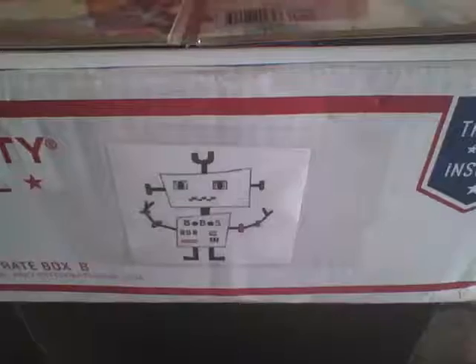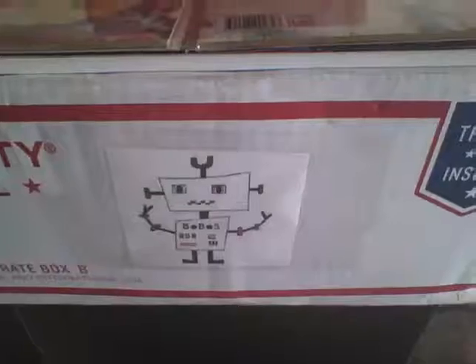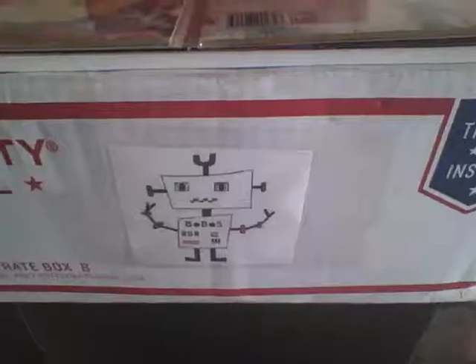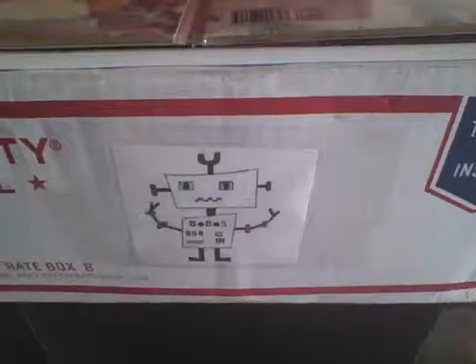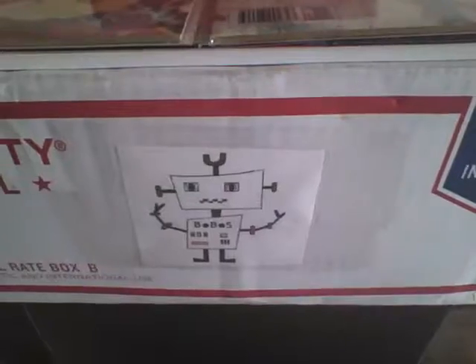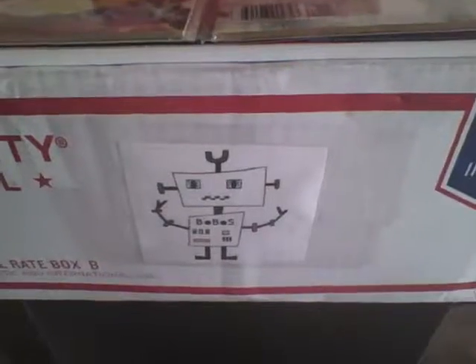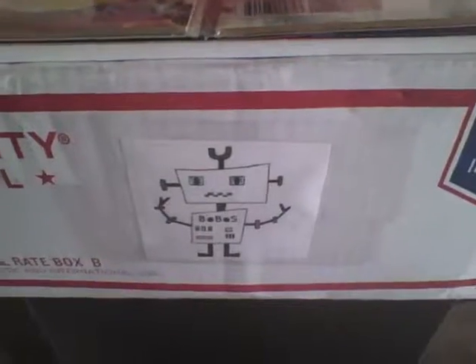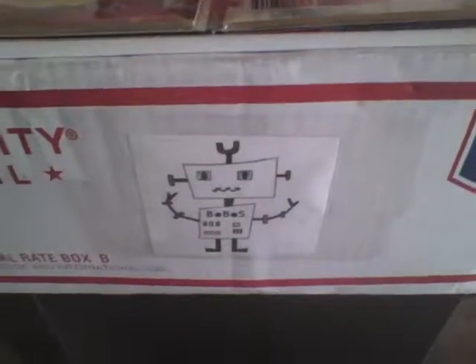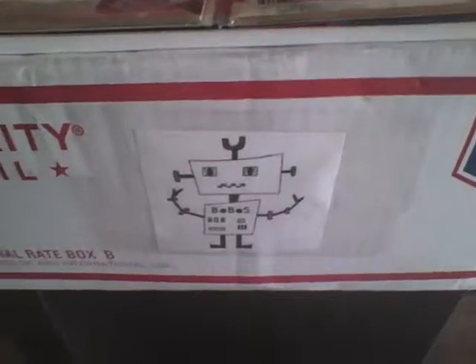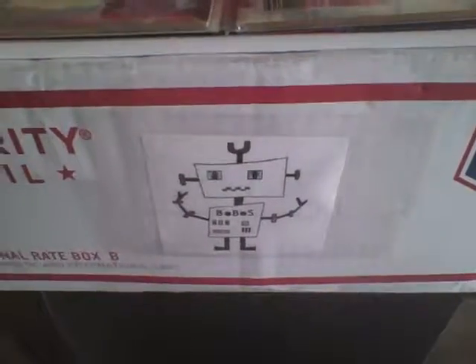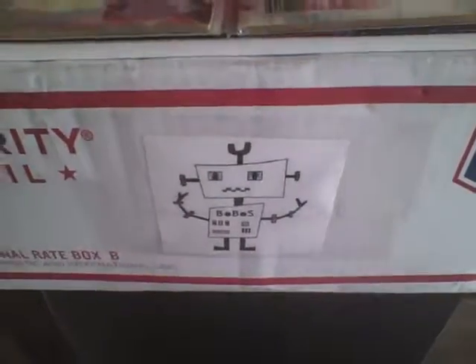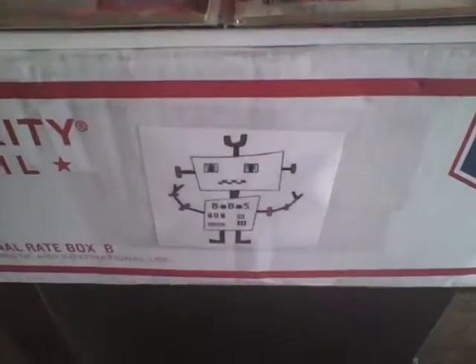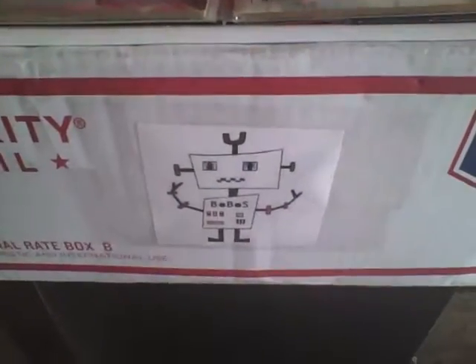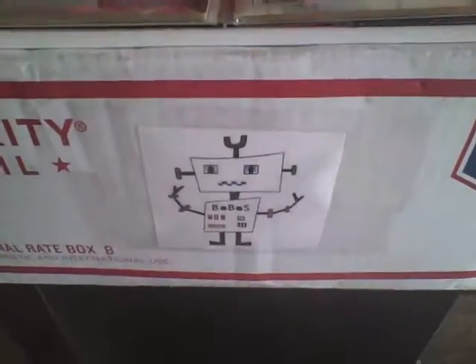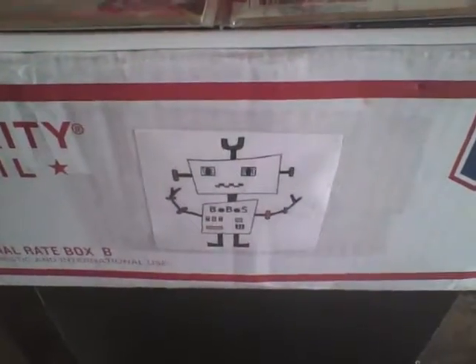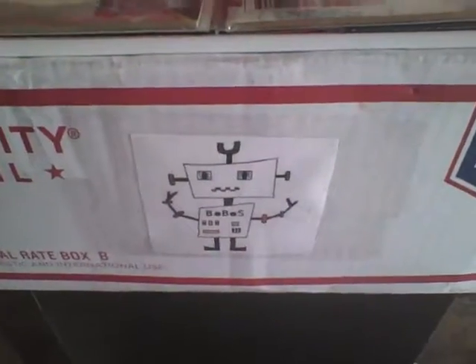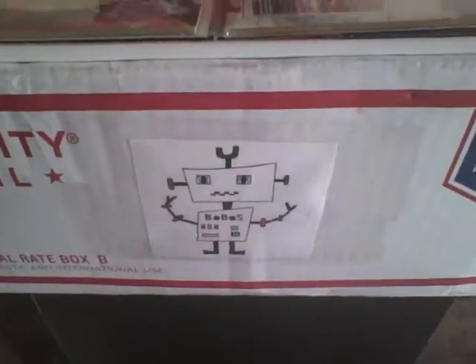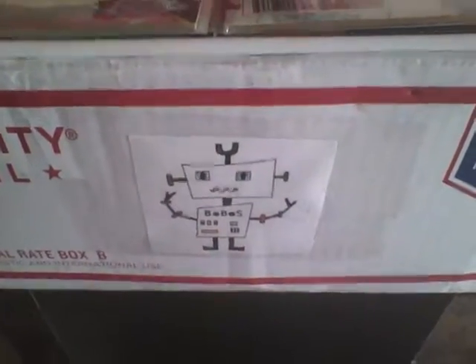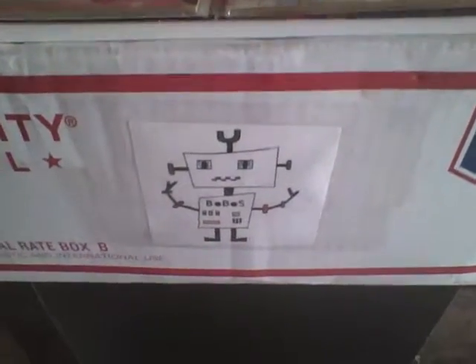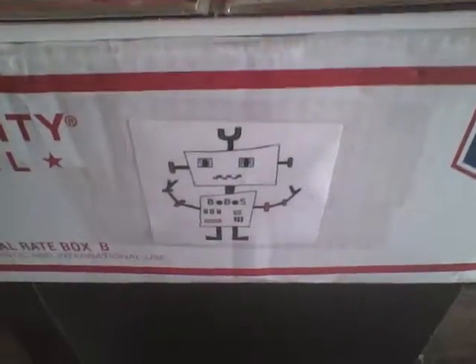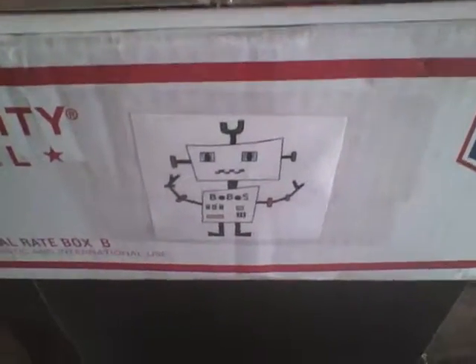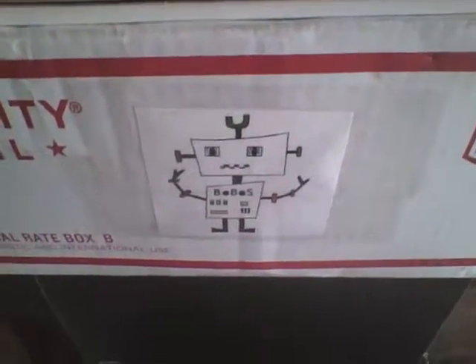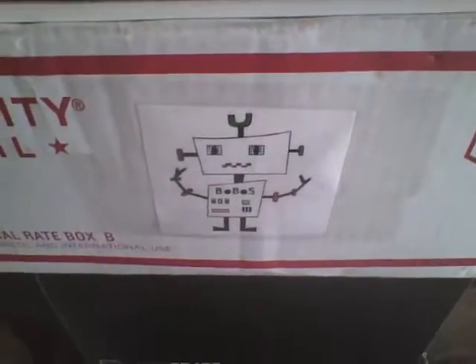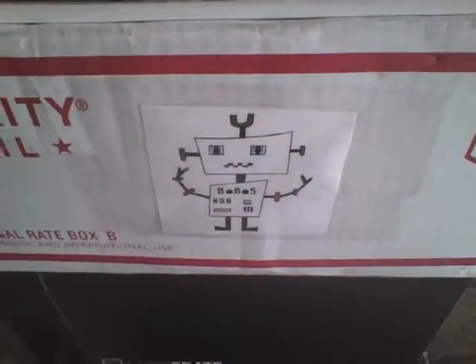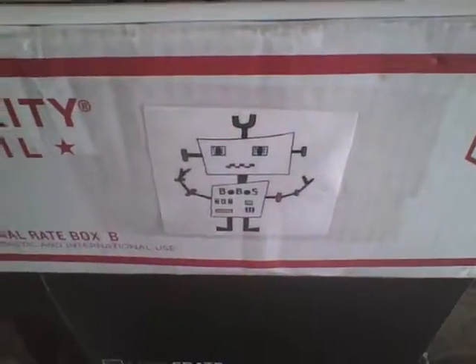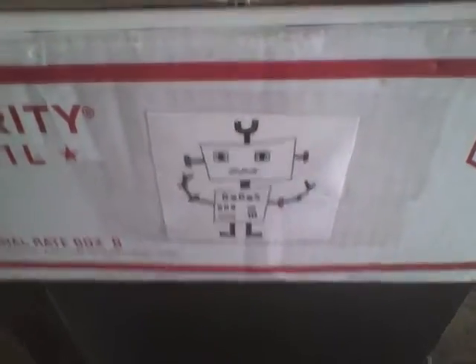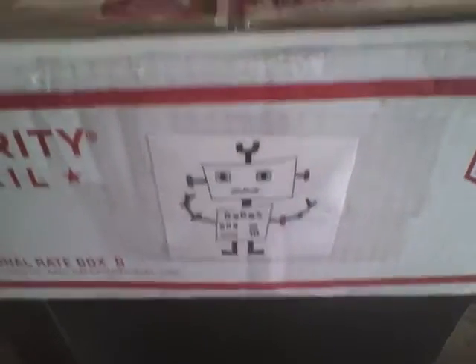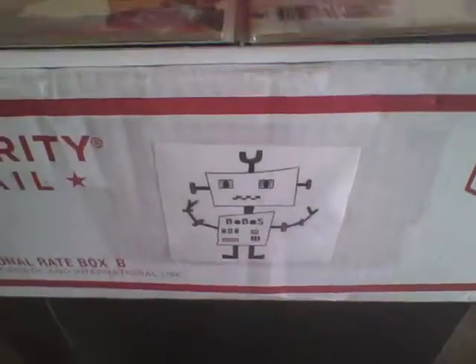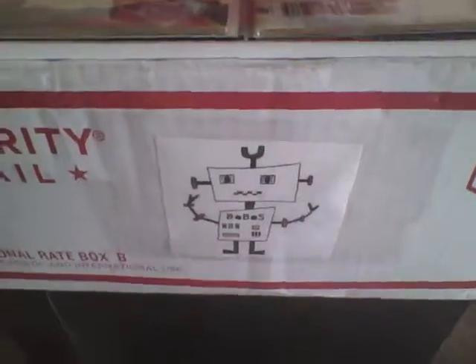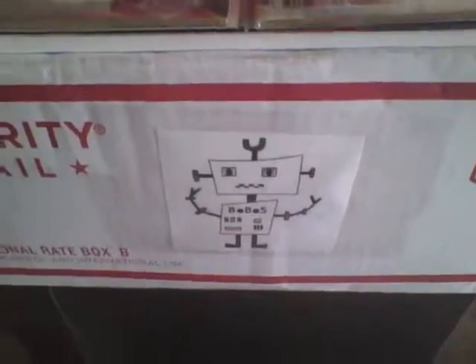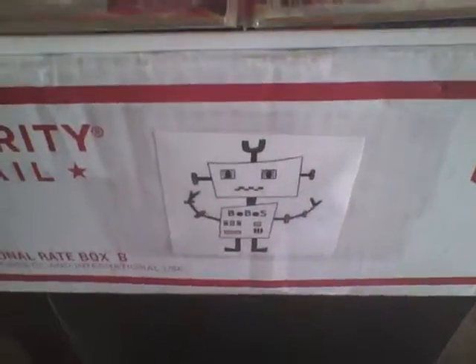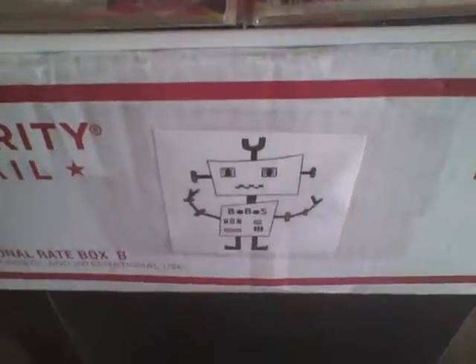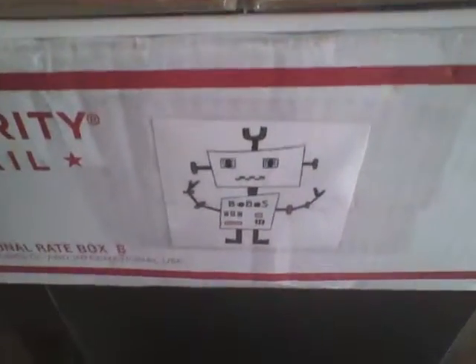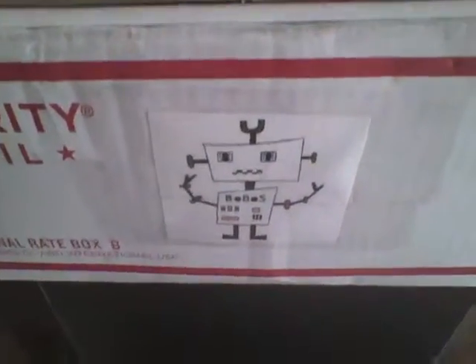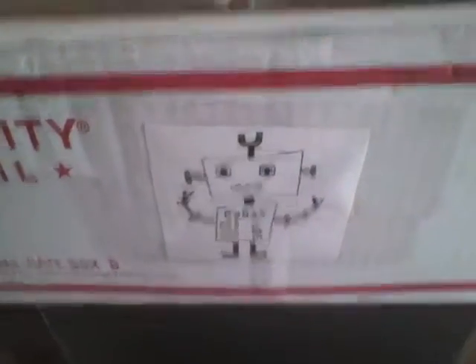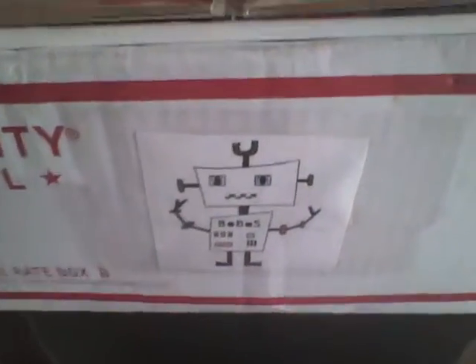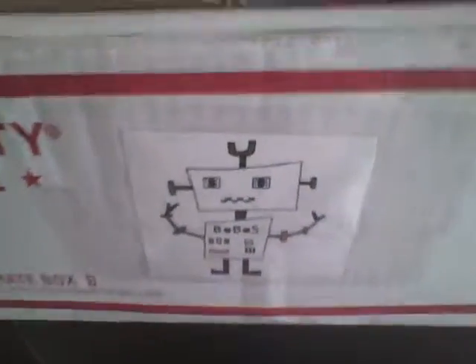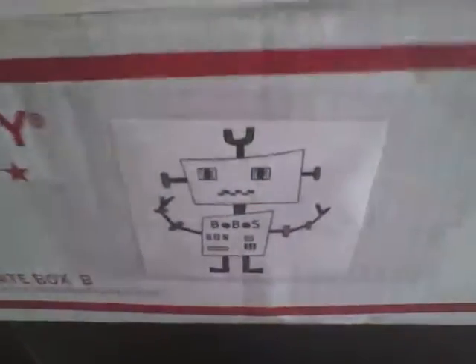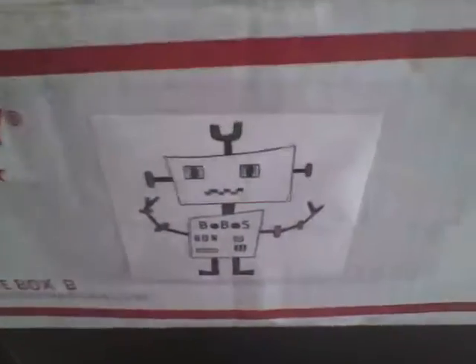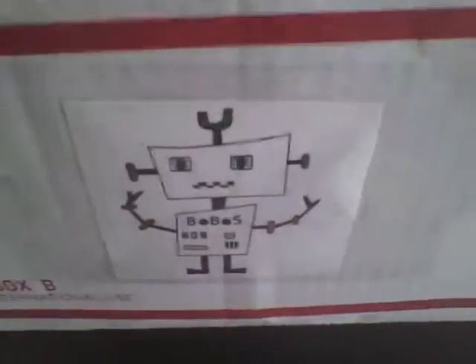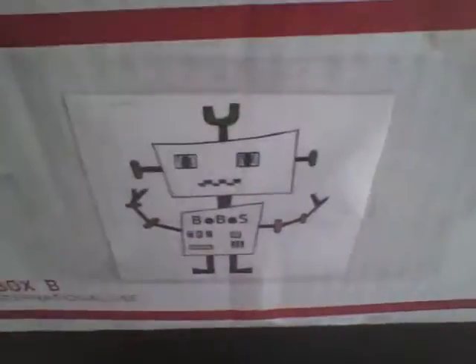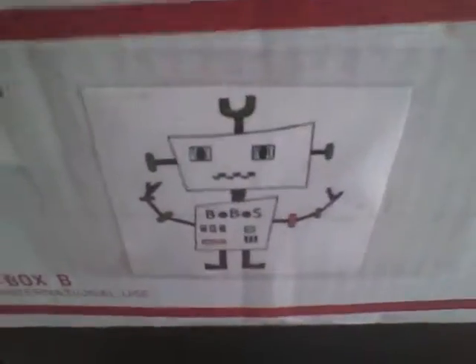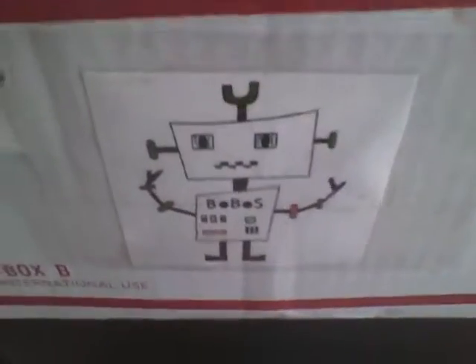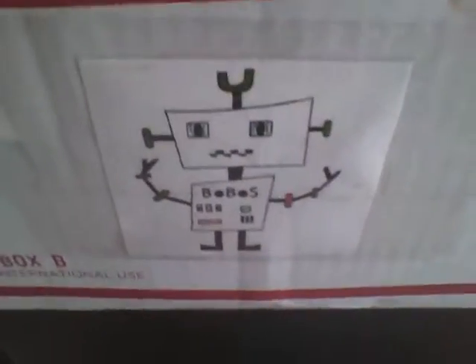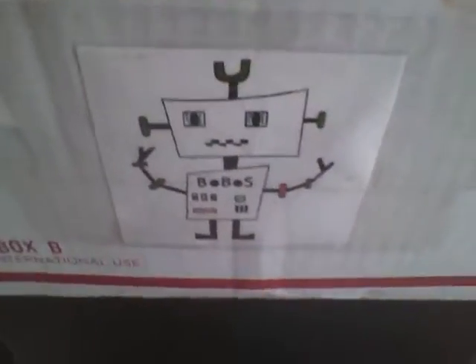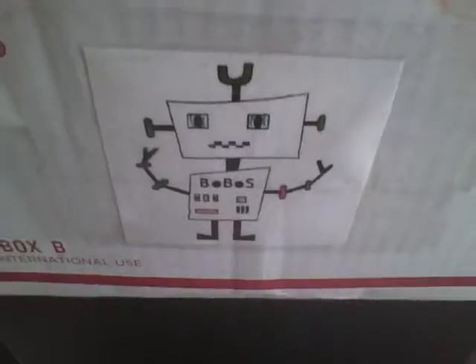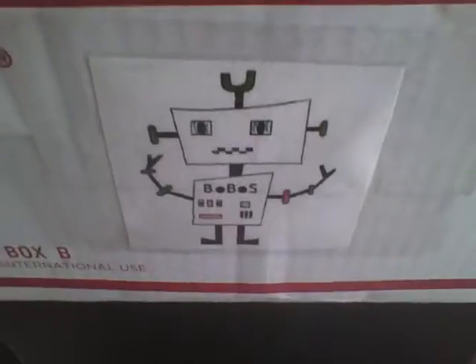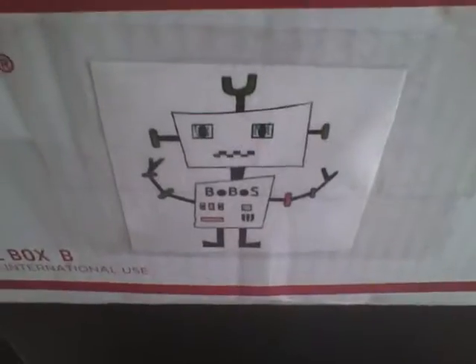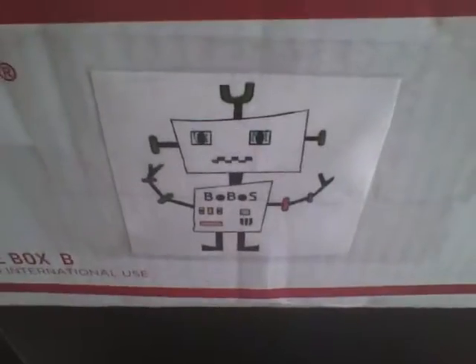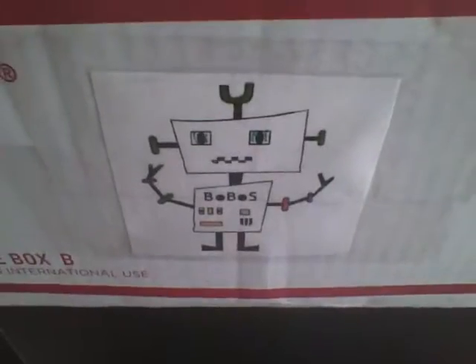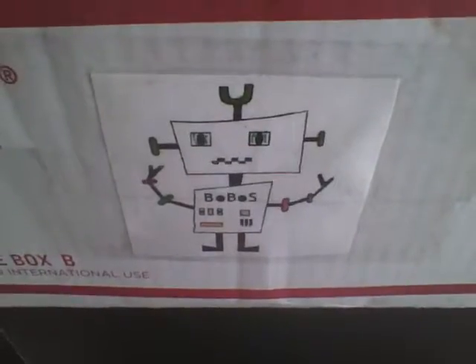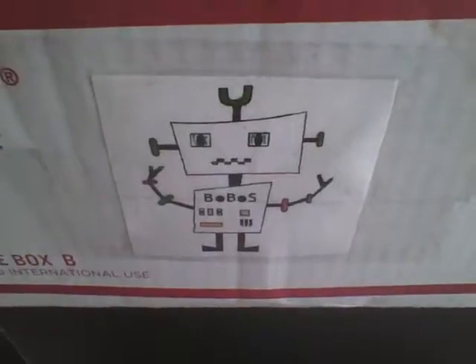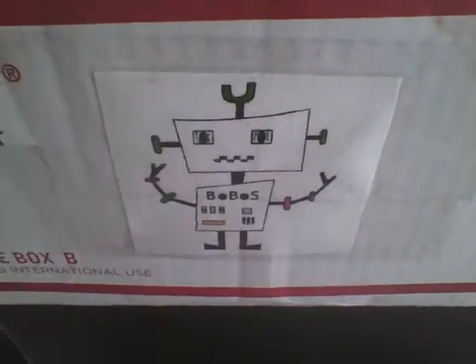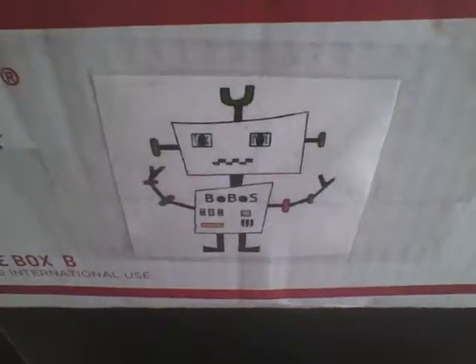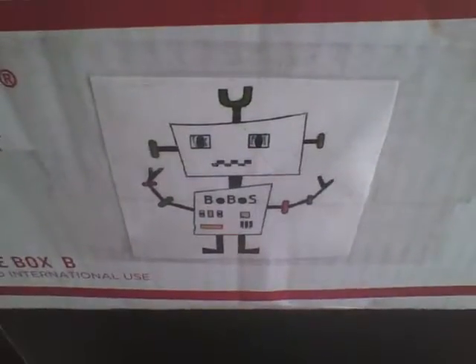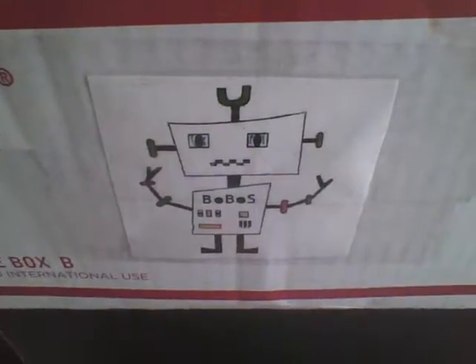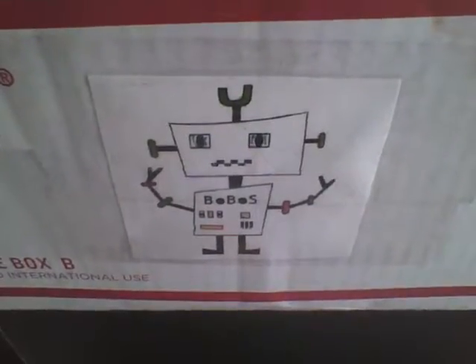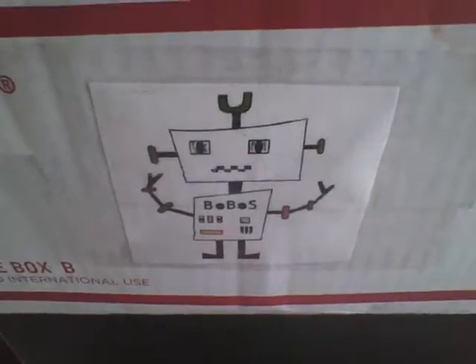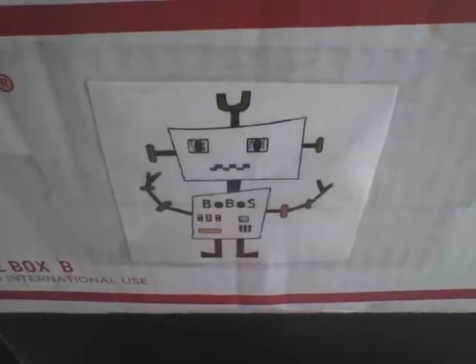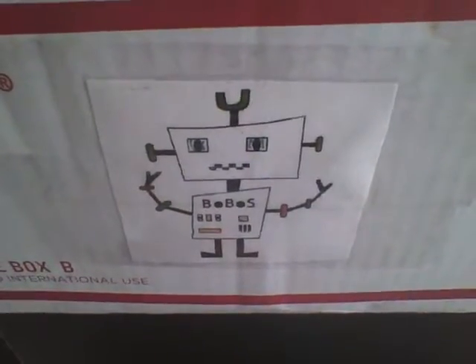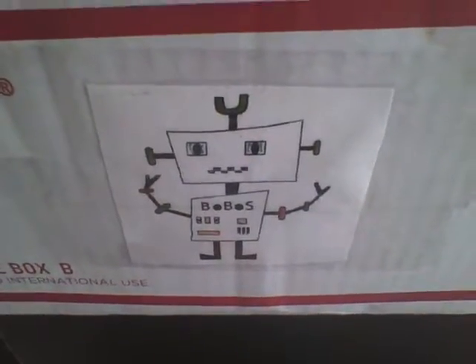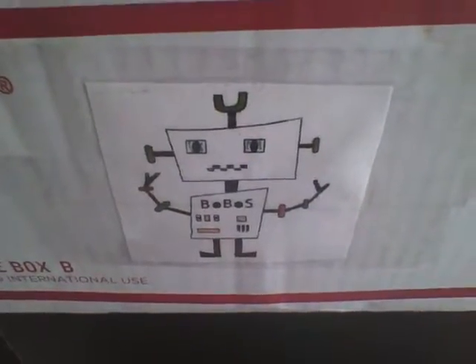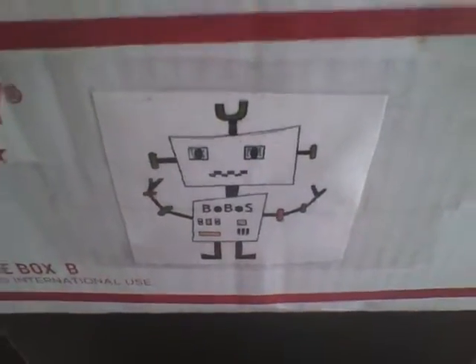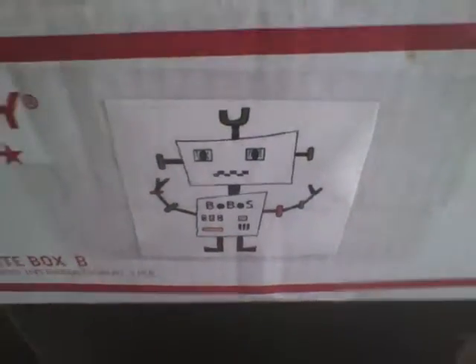Hello, everybody. This is my after unboxing video to show you the individual items. This is, of course, the wonderful Bobo Robot.